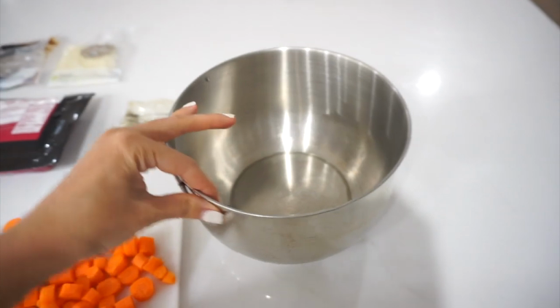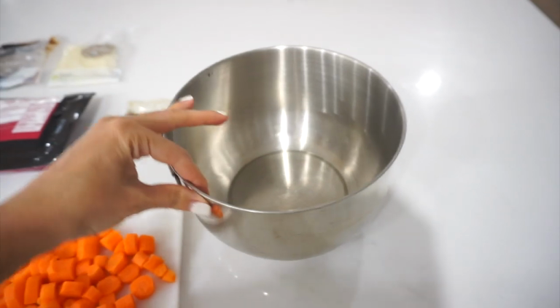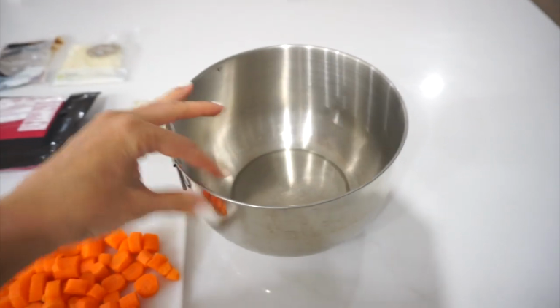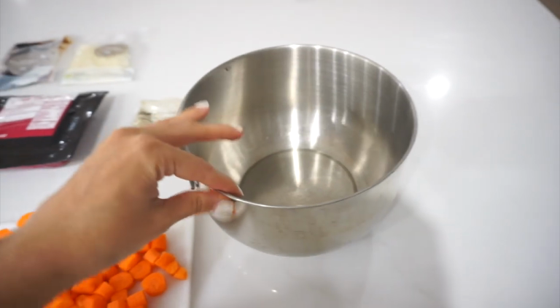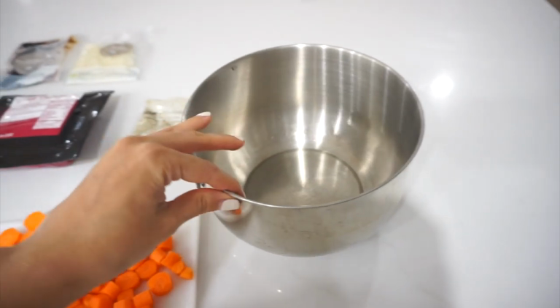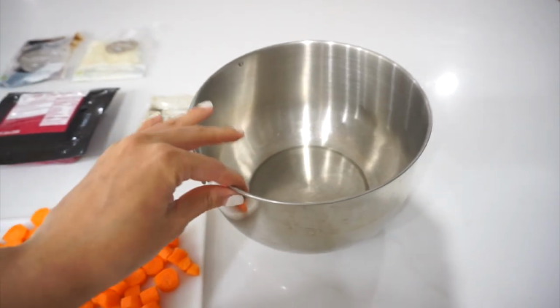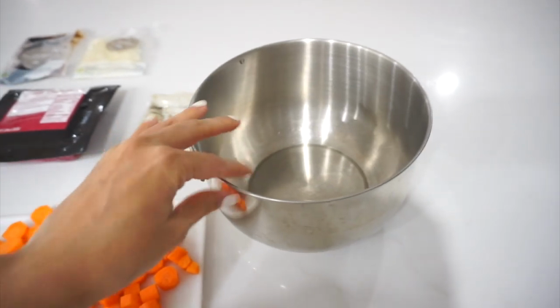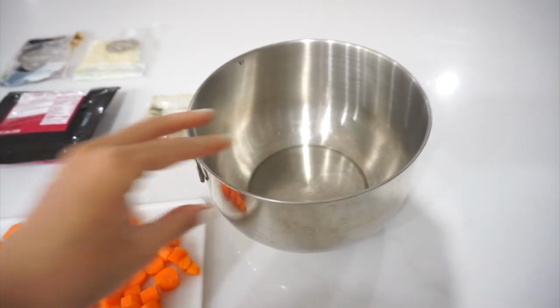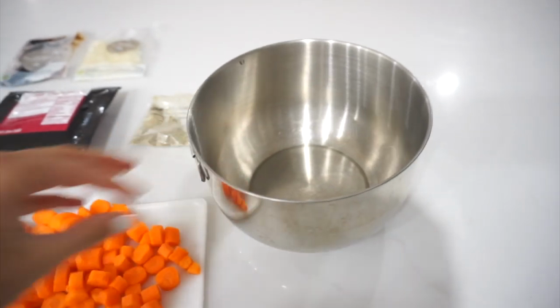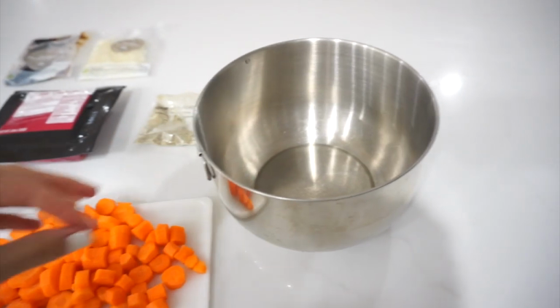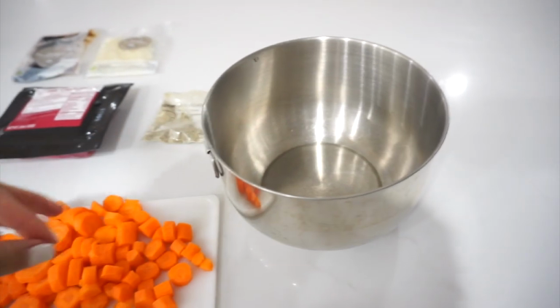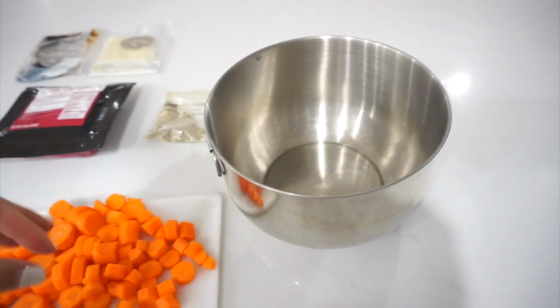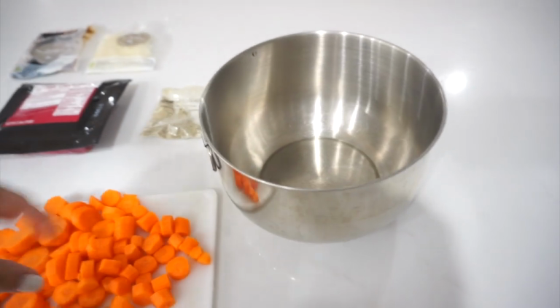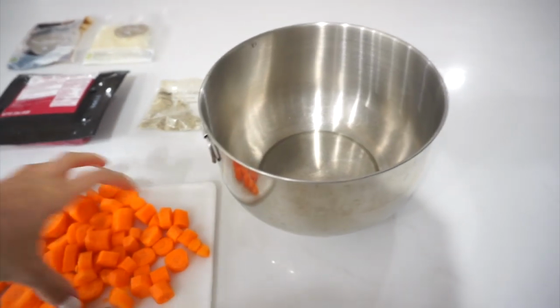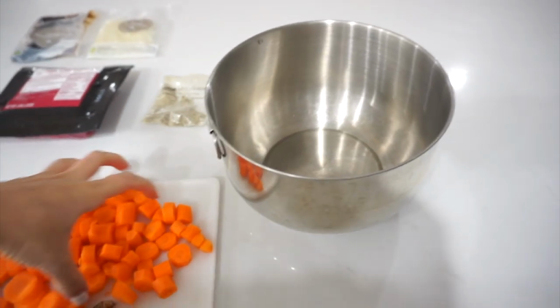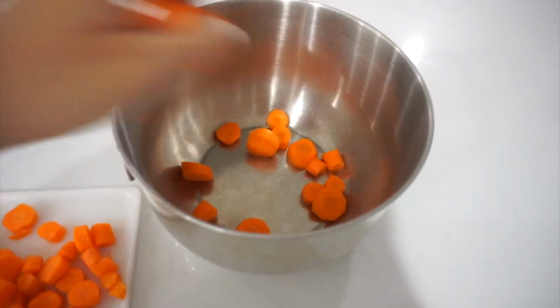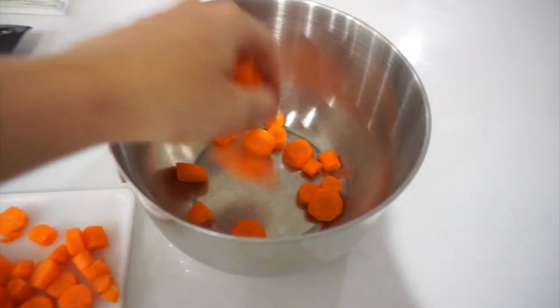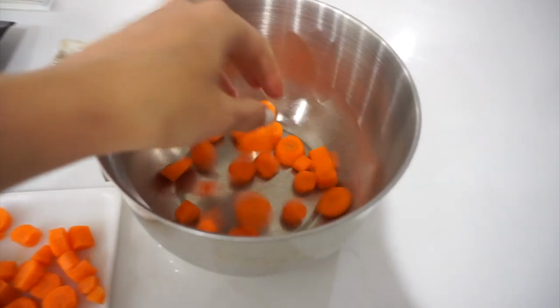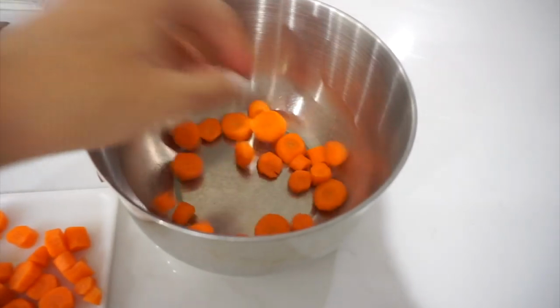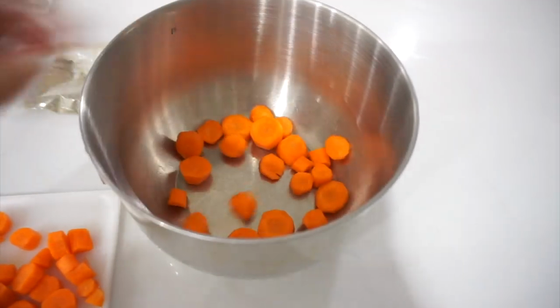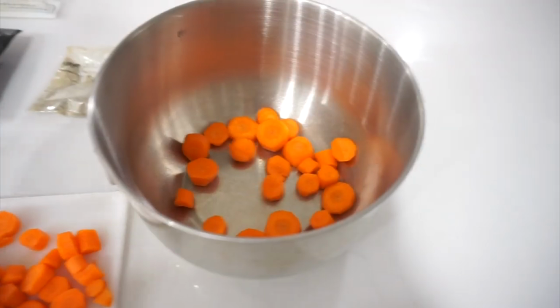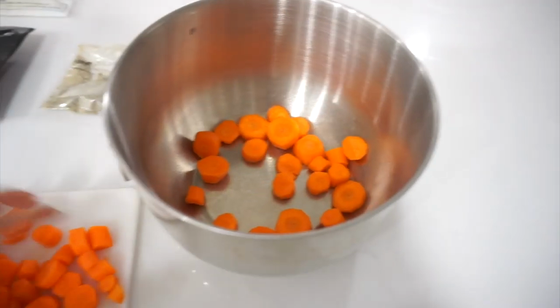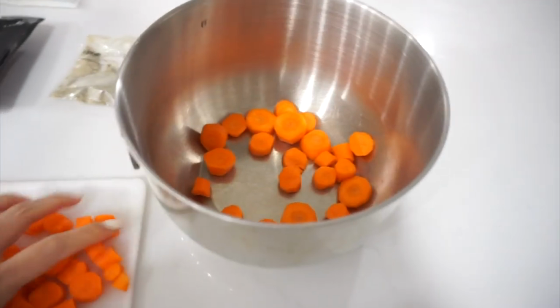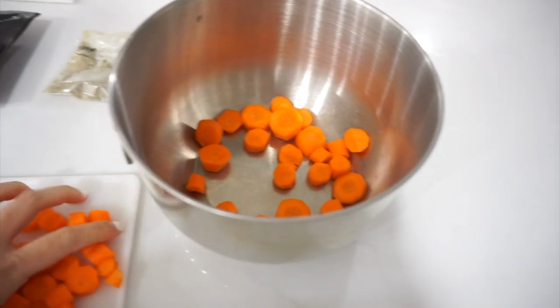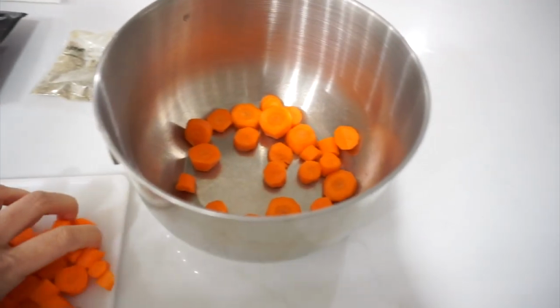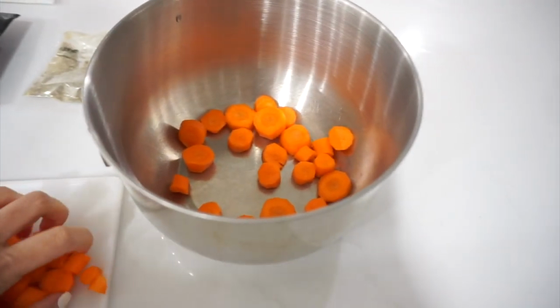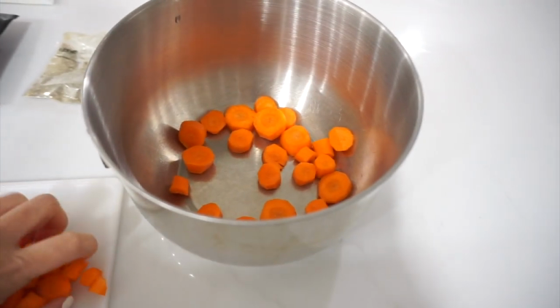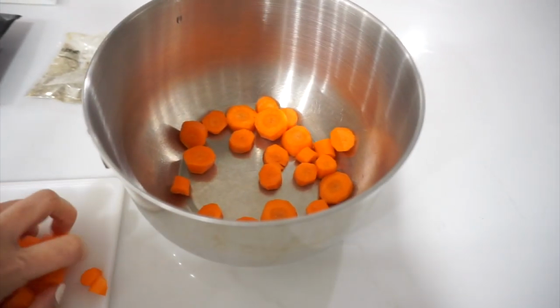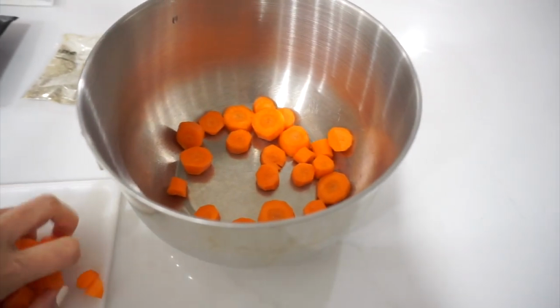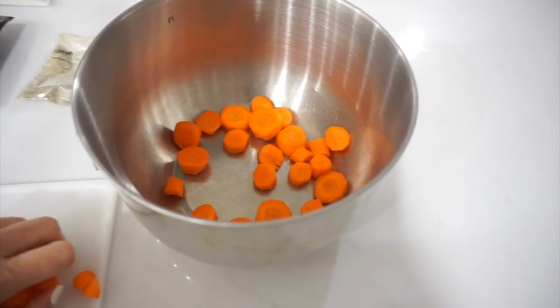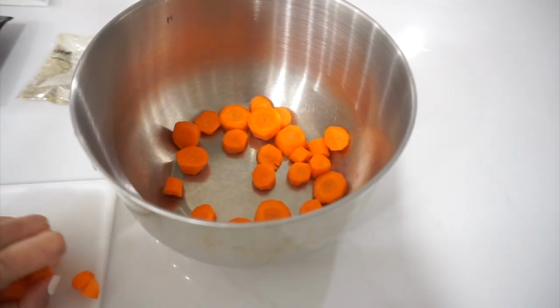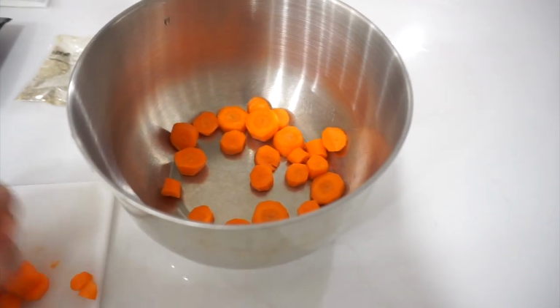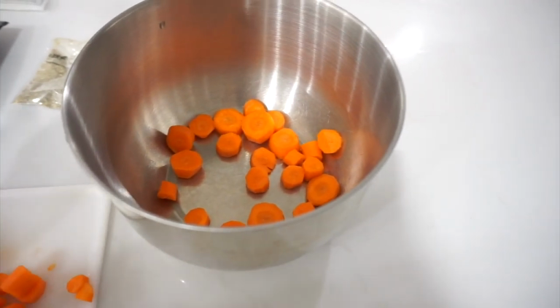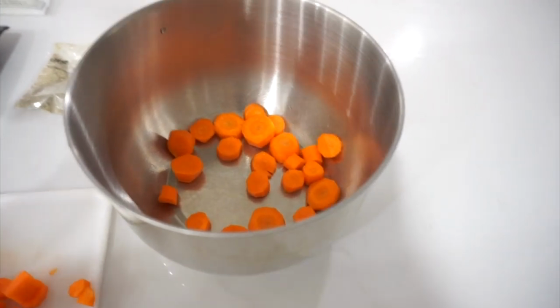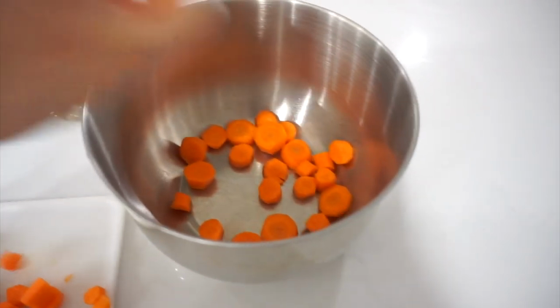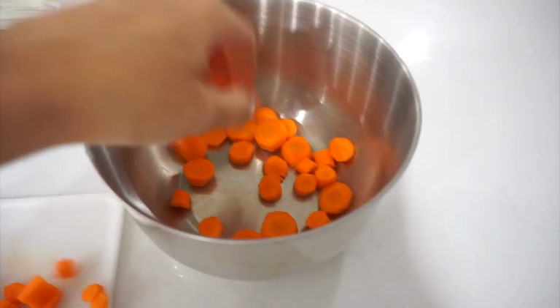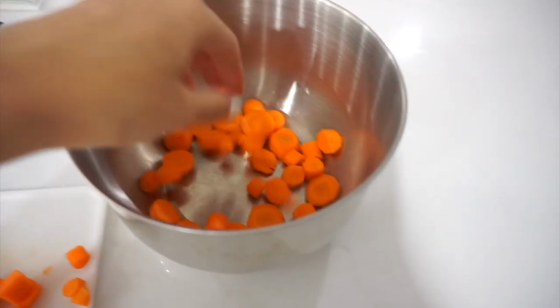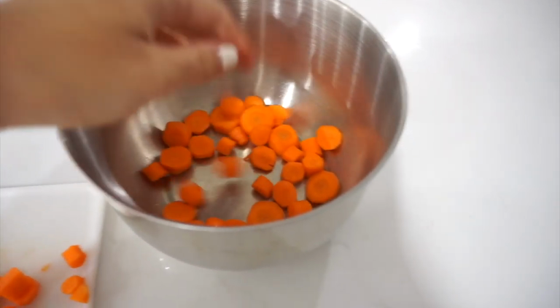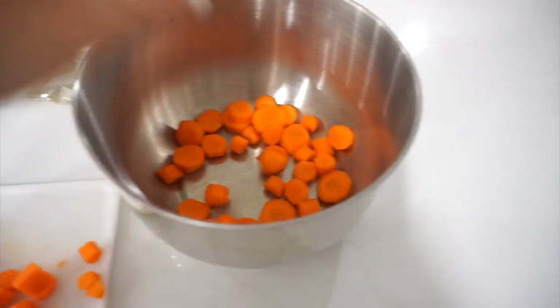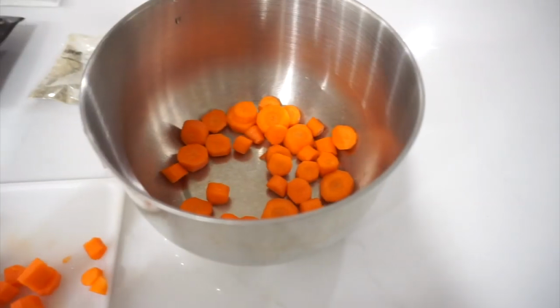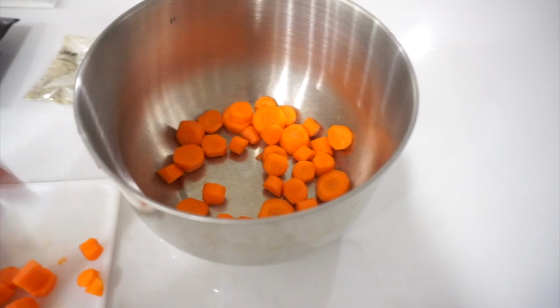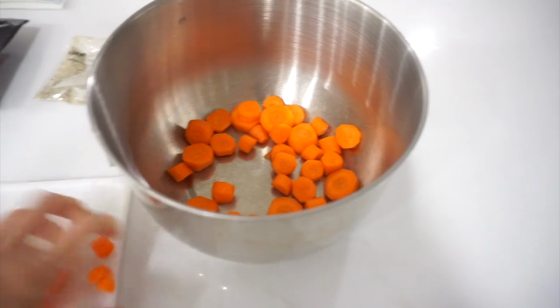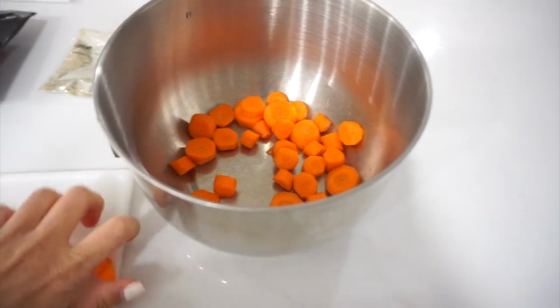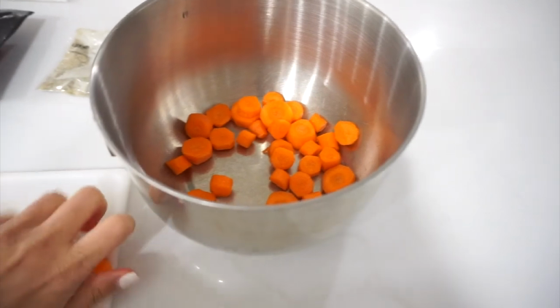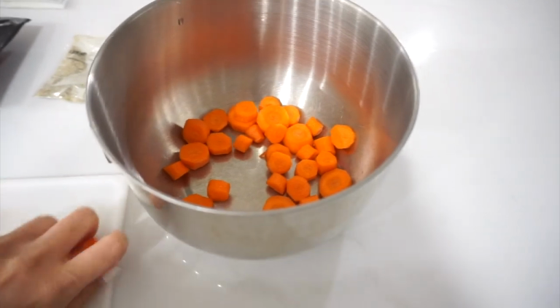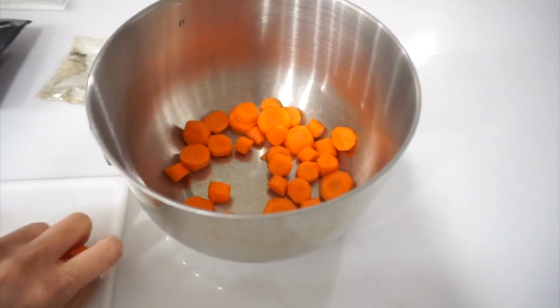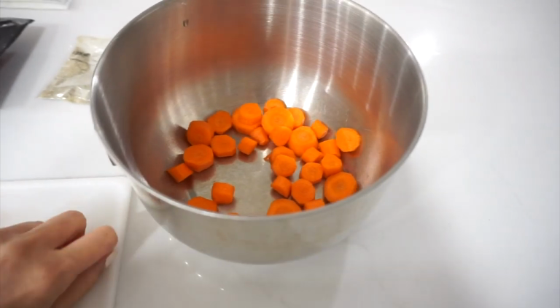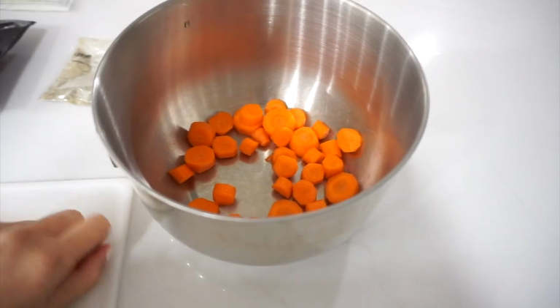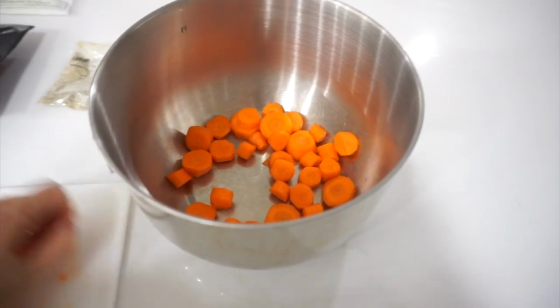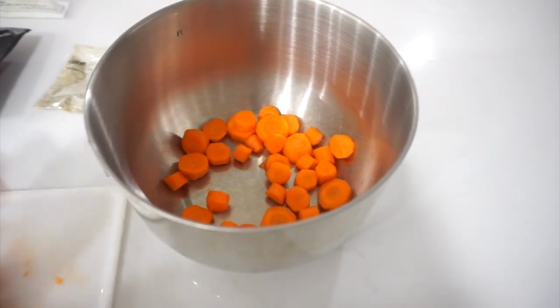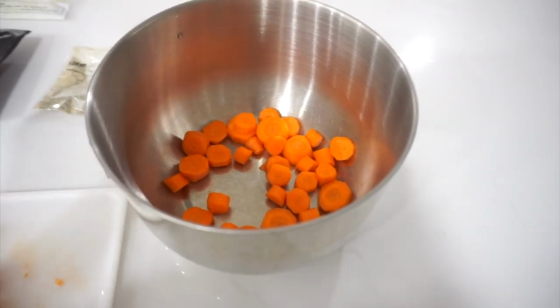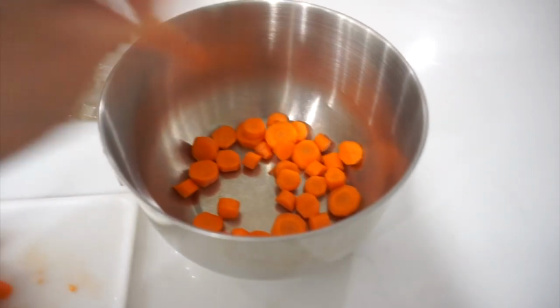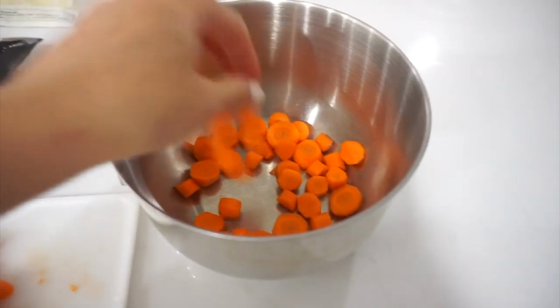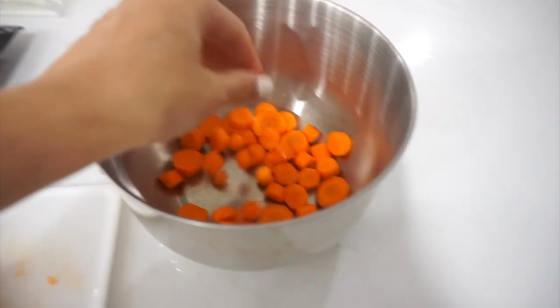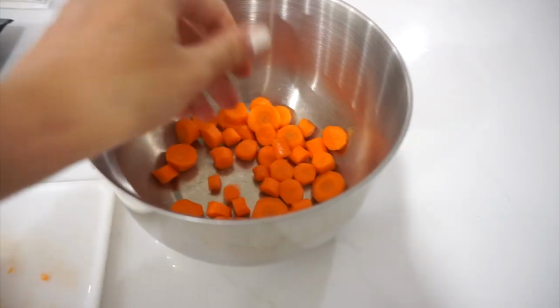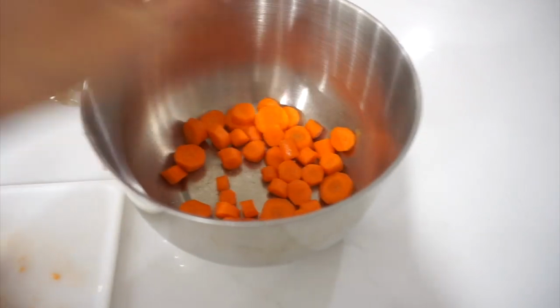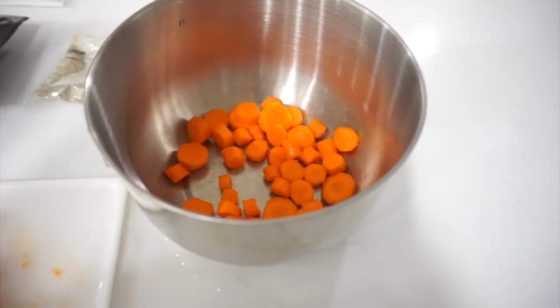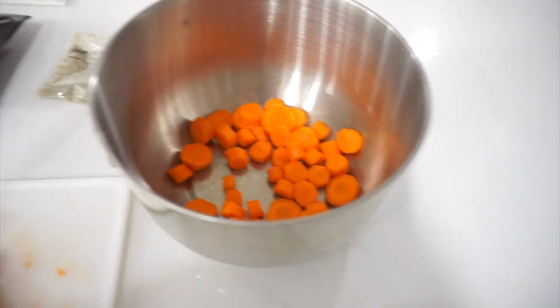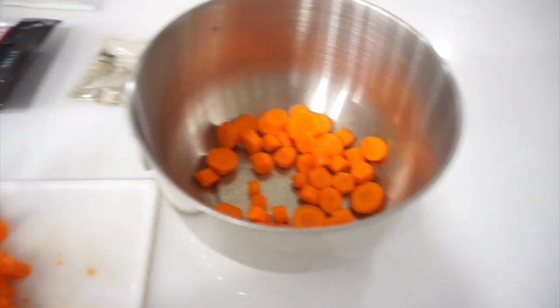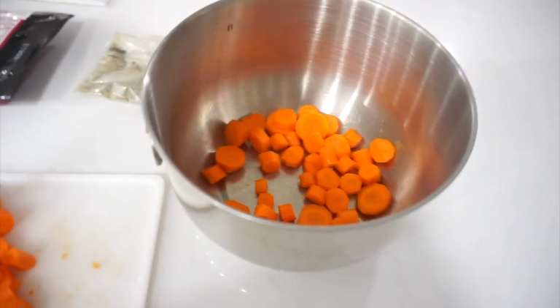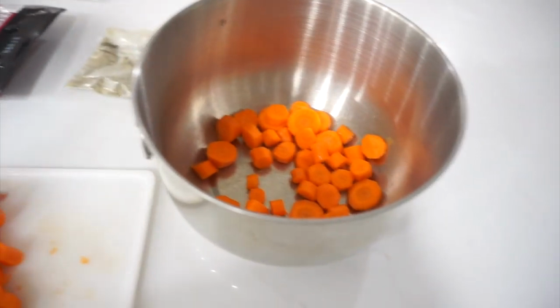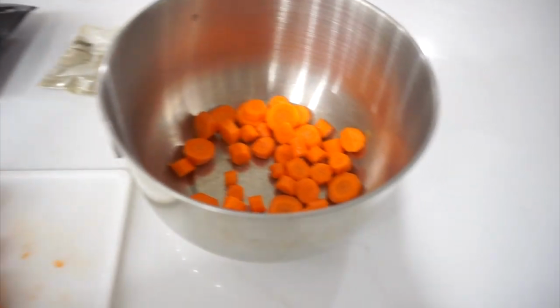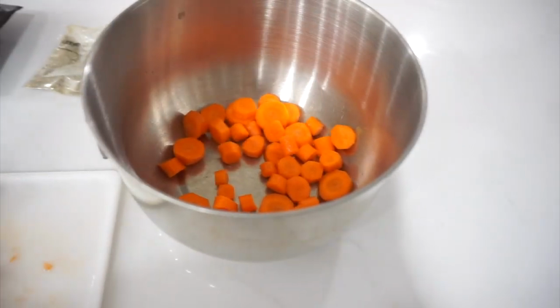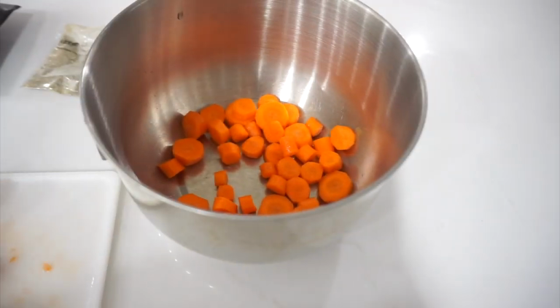So I'm going to put the carrots in the bowl, season them, and then put them on a cookie sheet. That's why we preheated the oven — for the carrots.